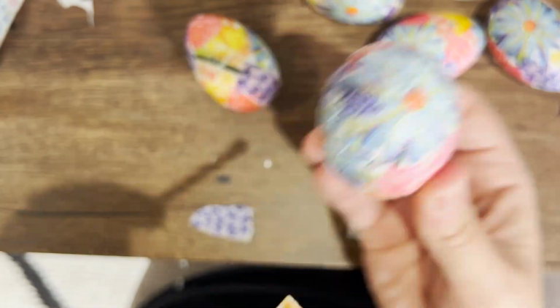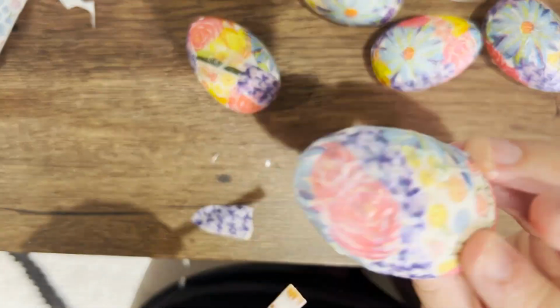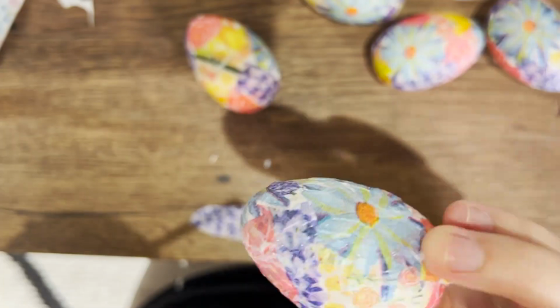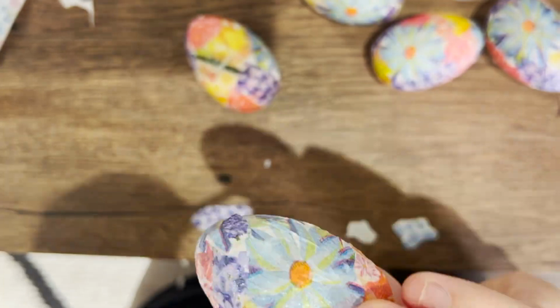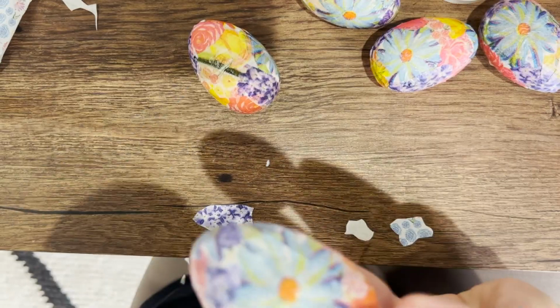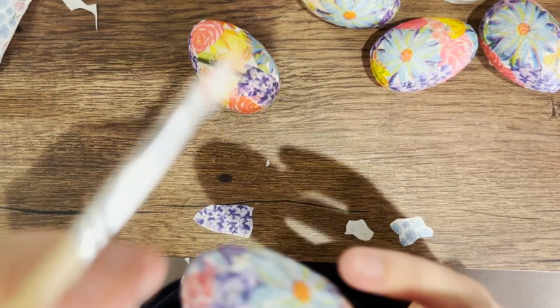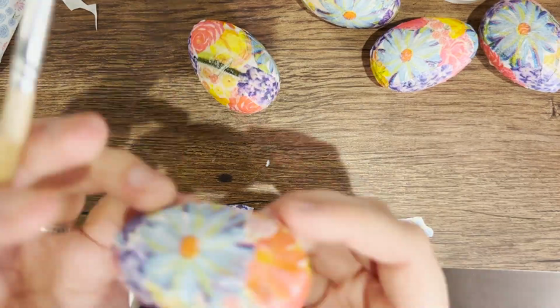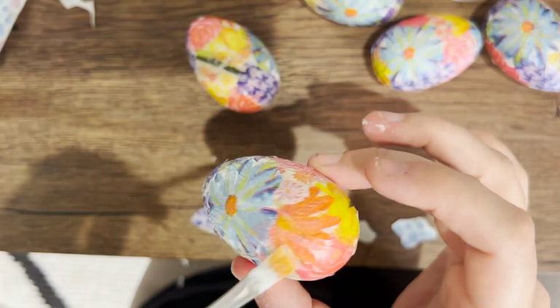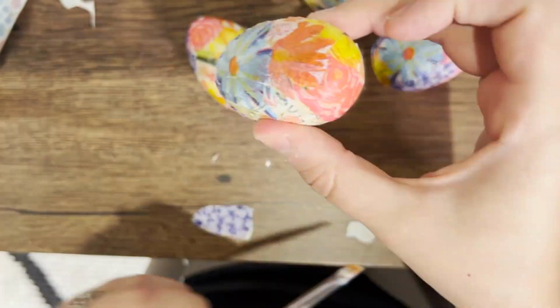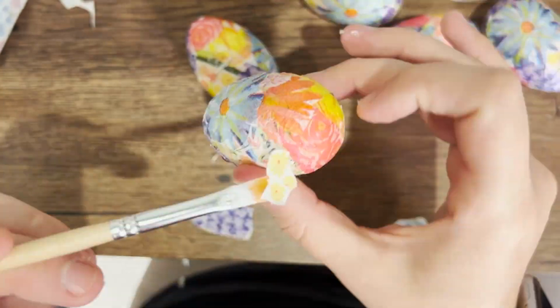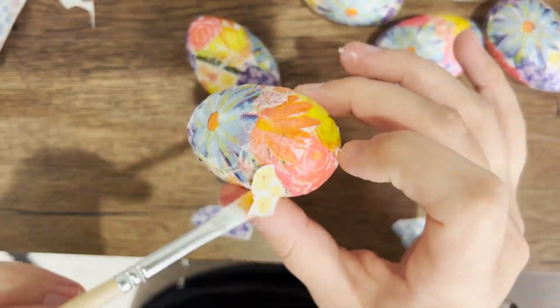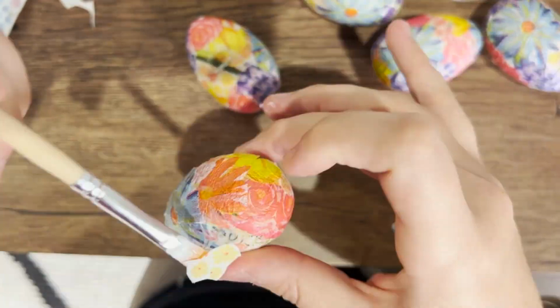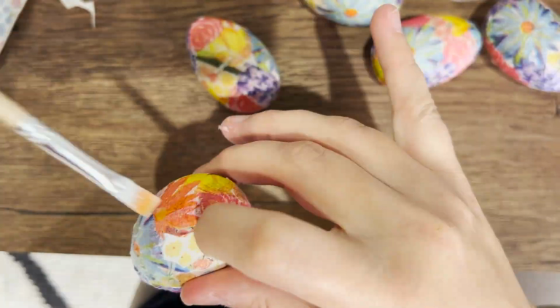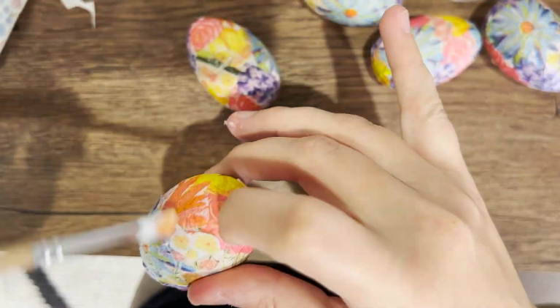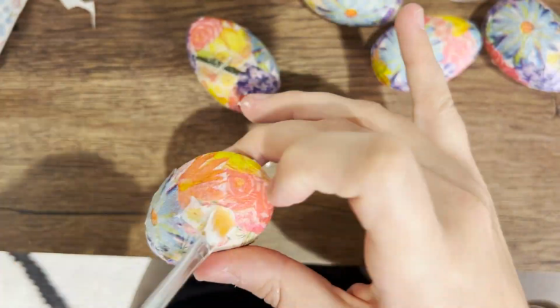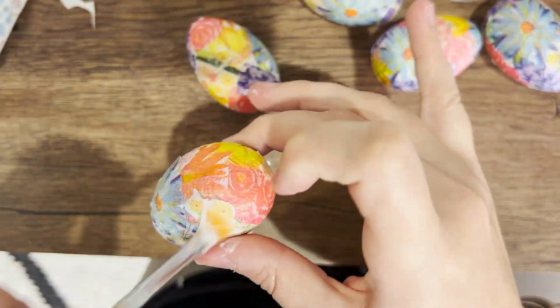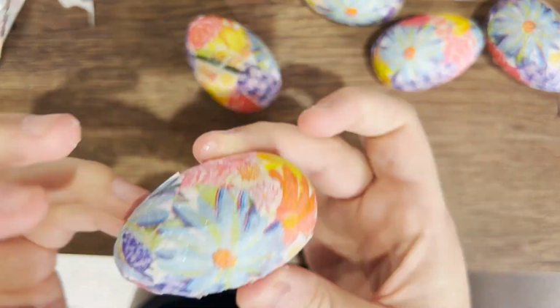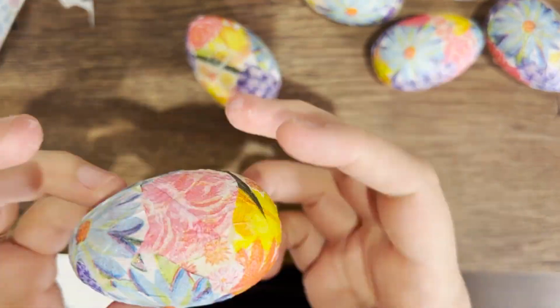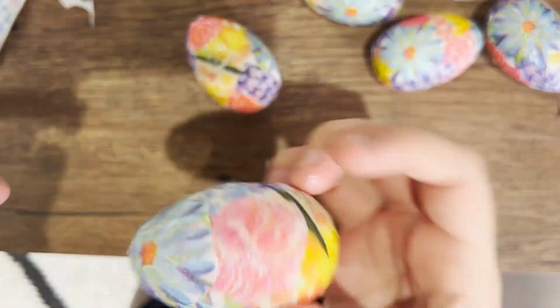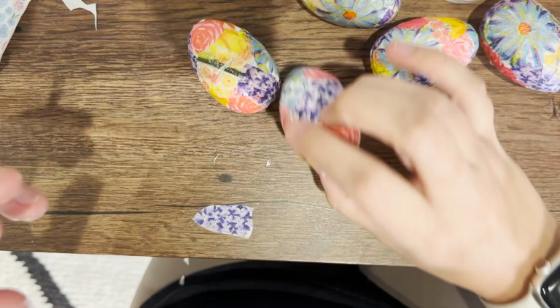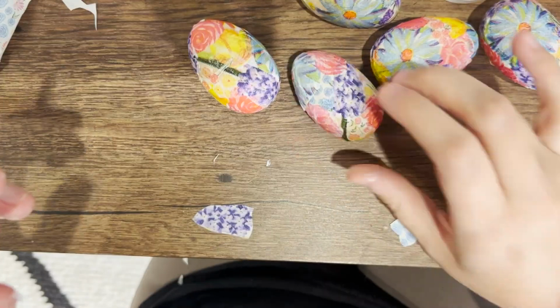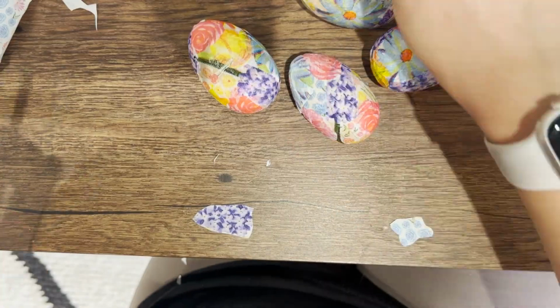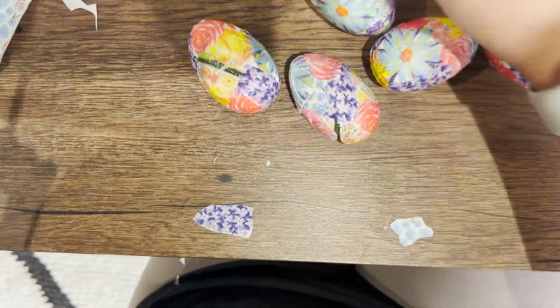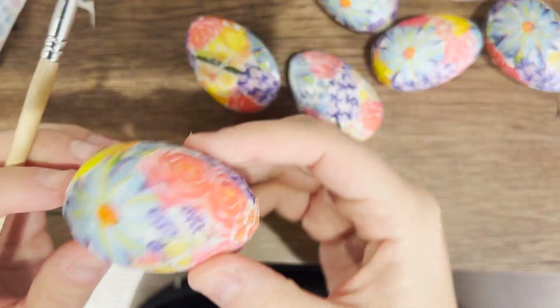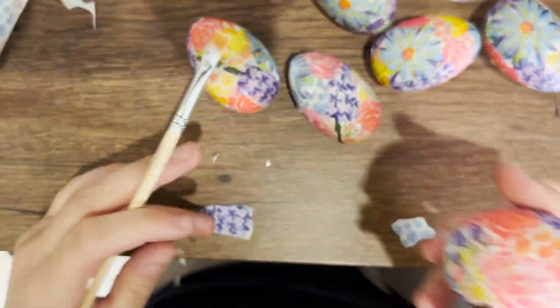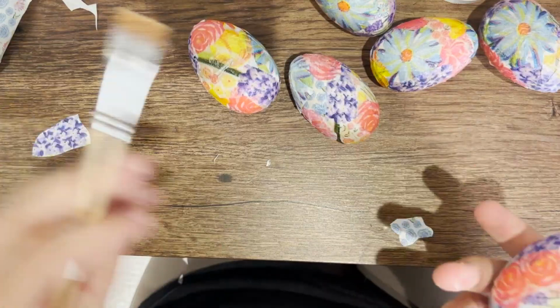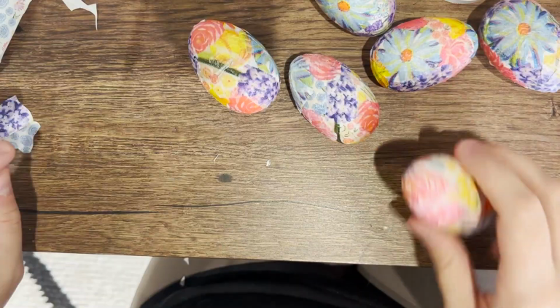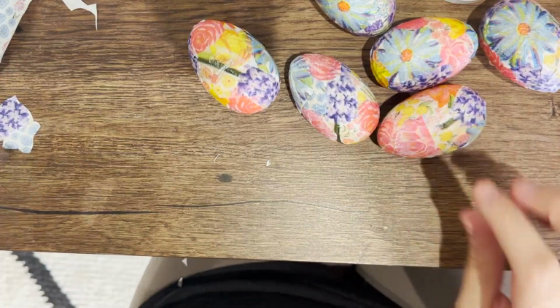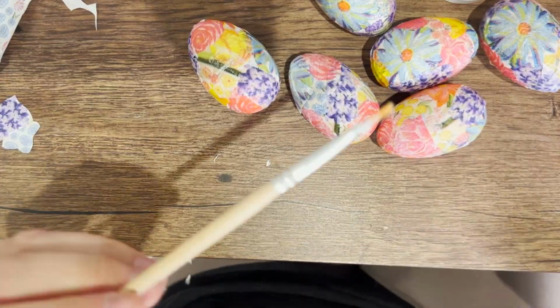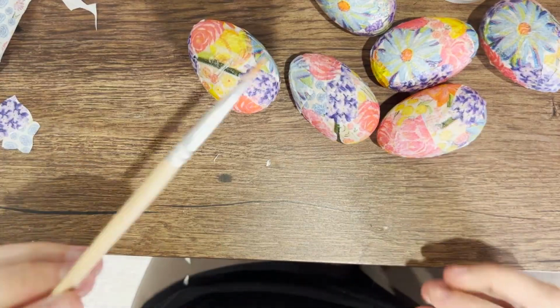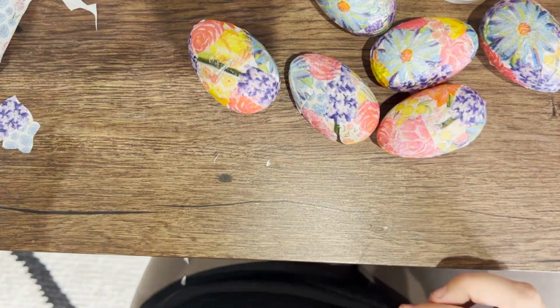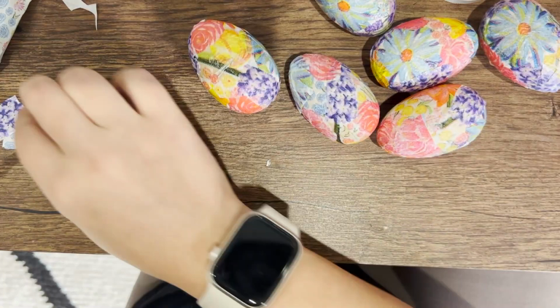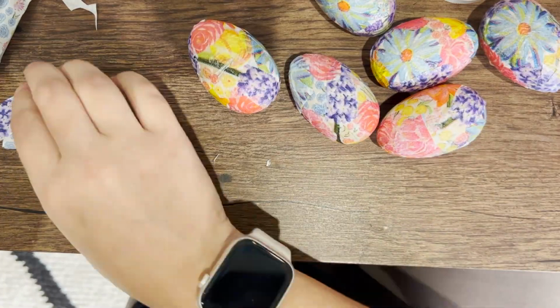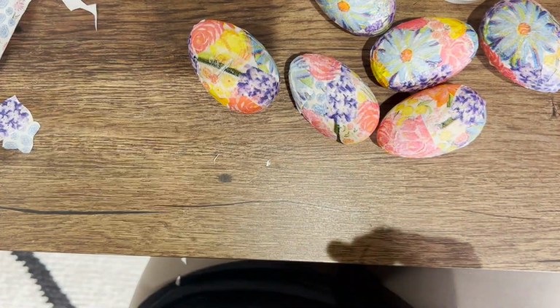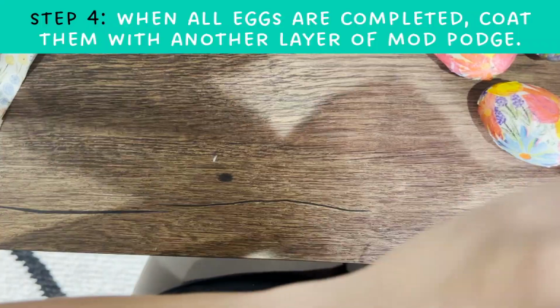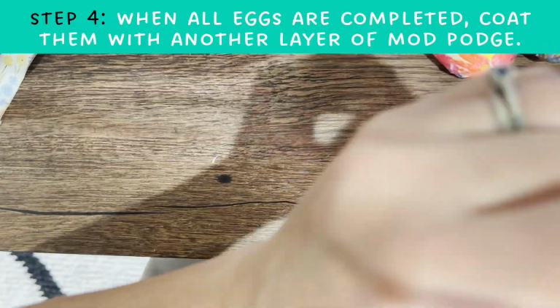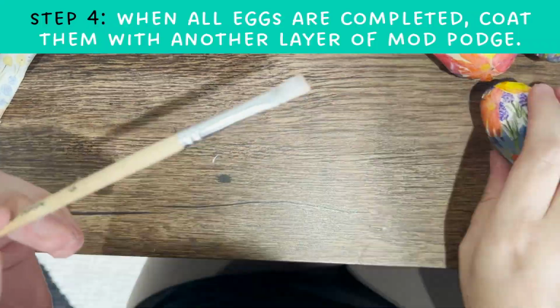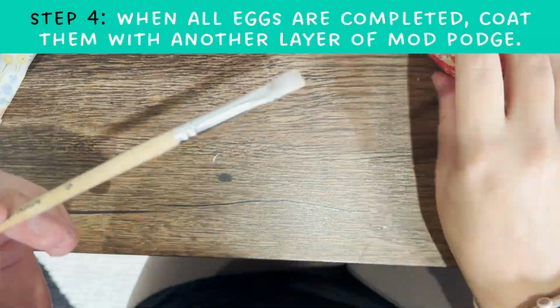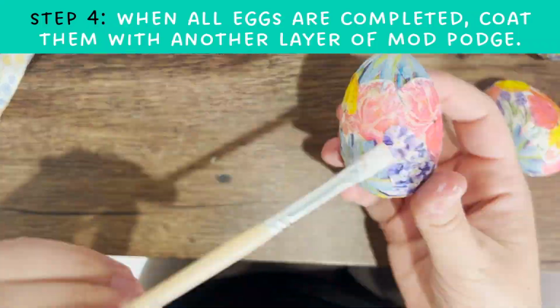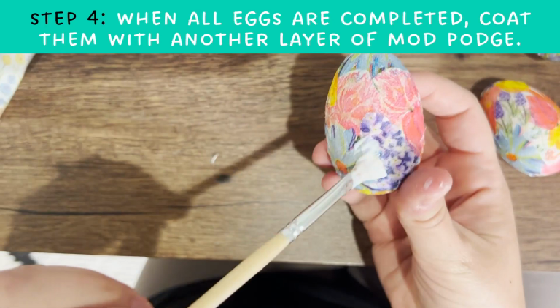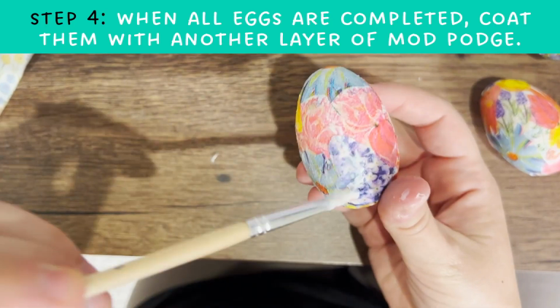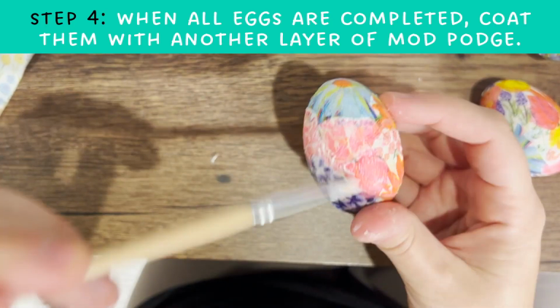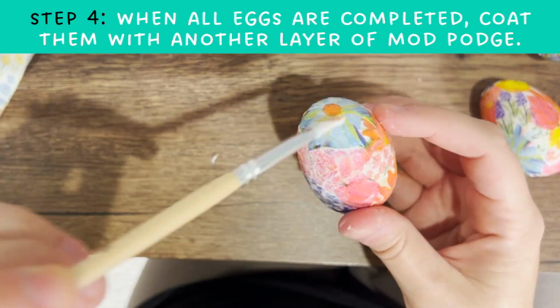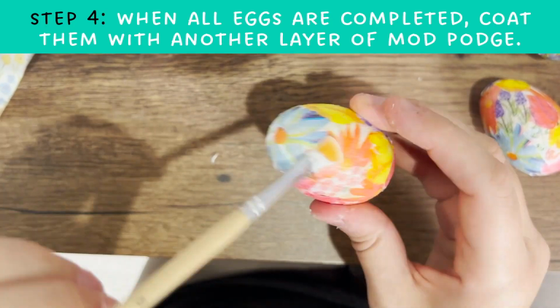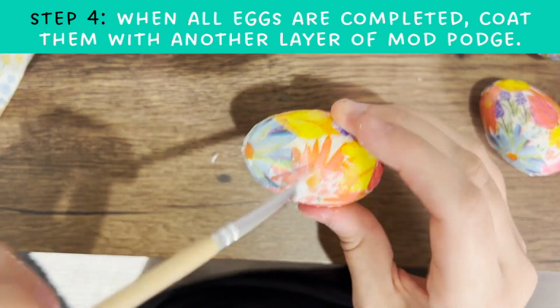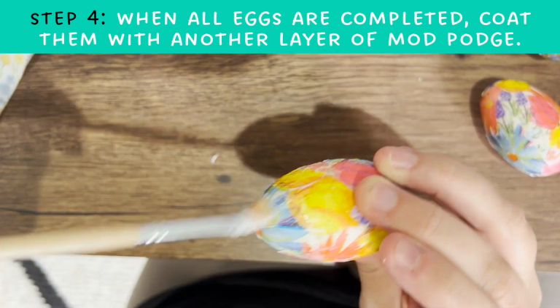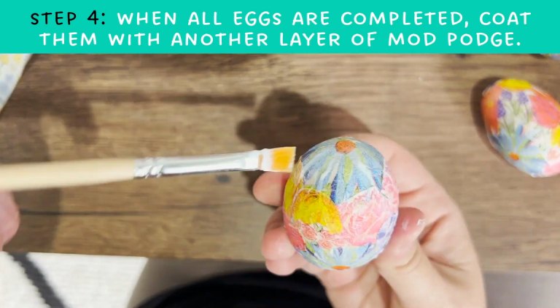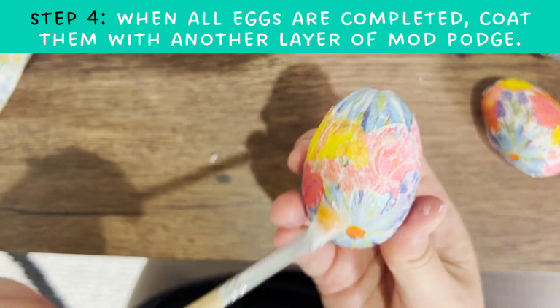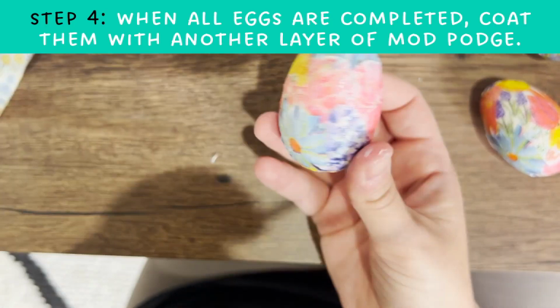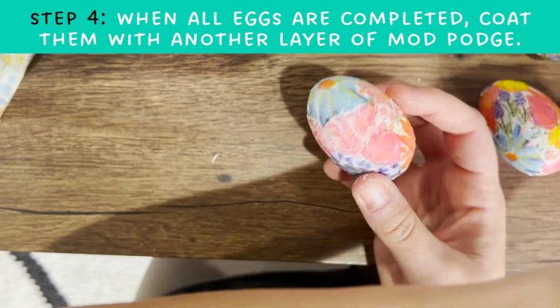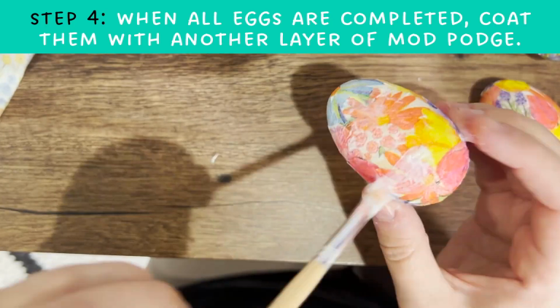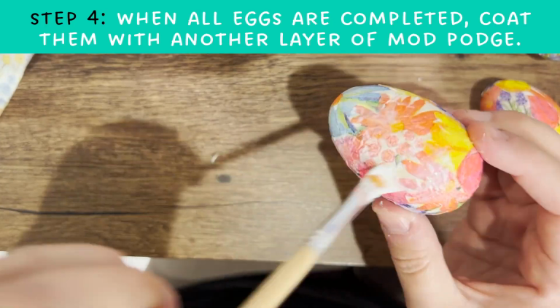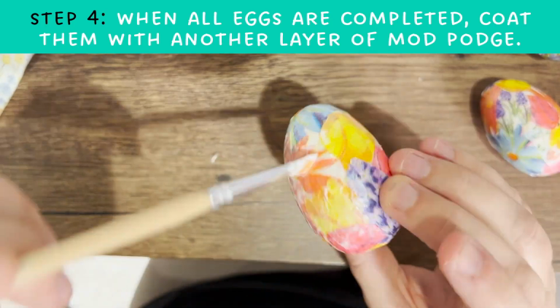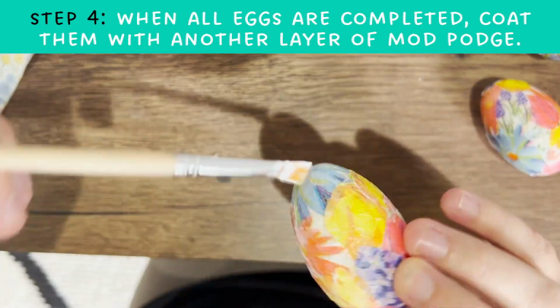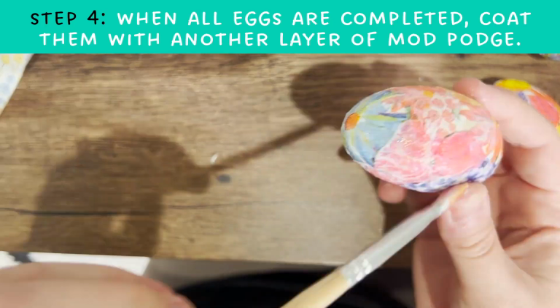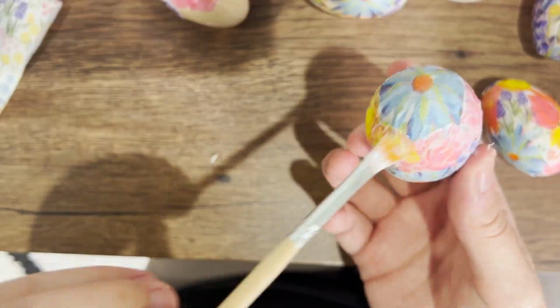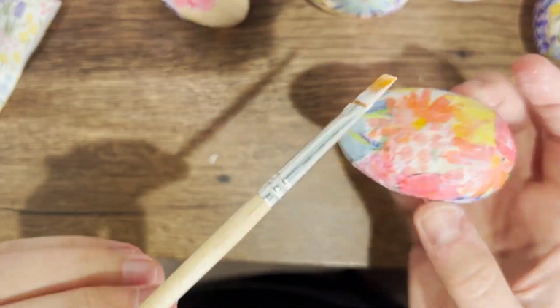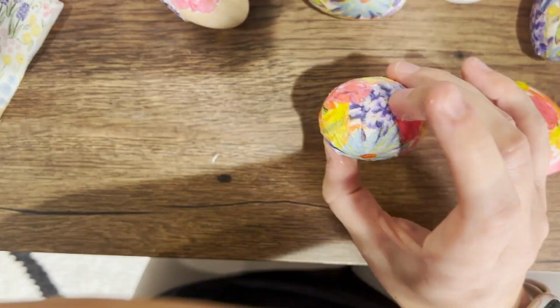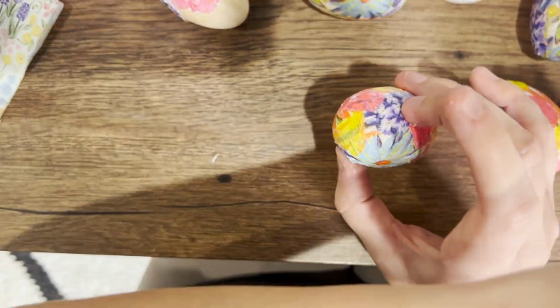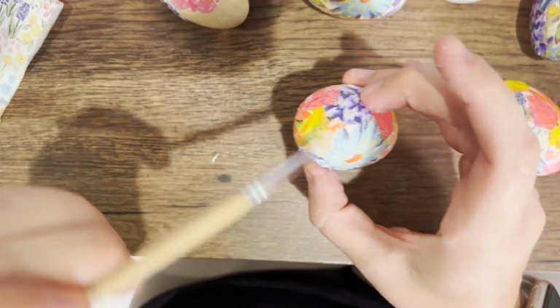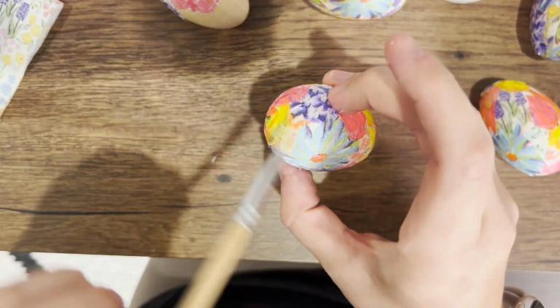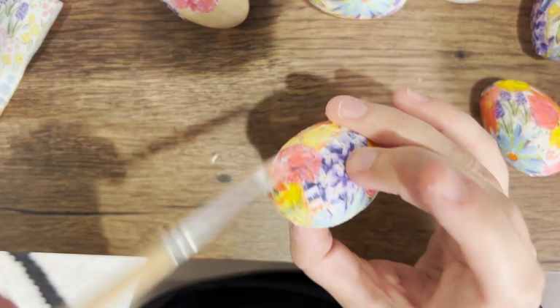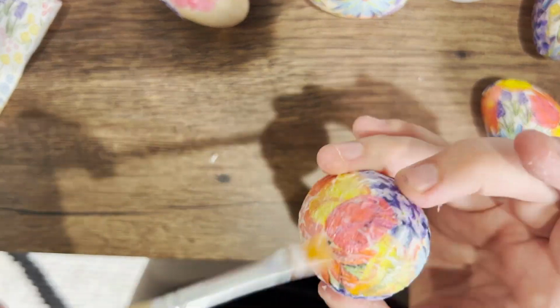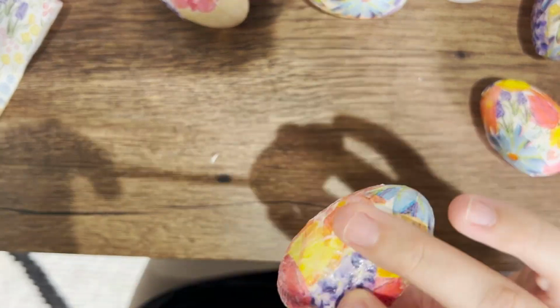Once you have all of your eggs completed, add another layer of mod podge onto the top to seal your design.